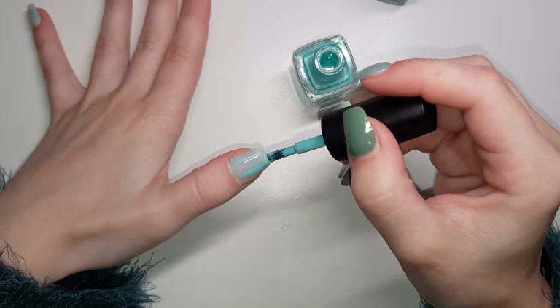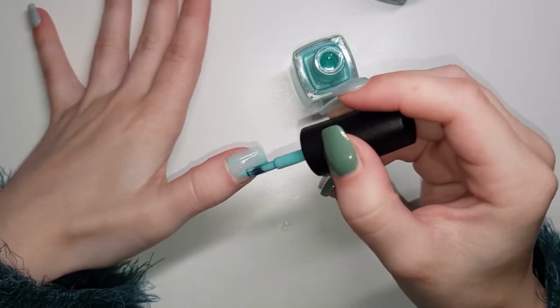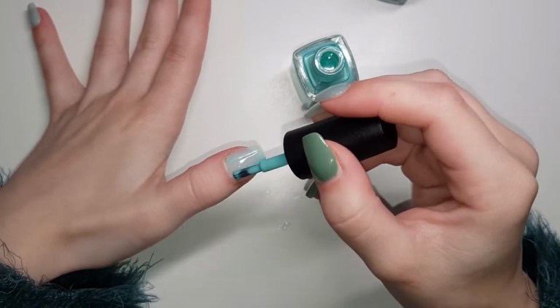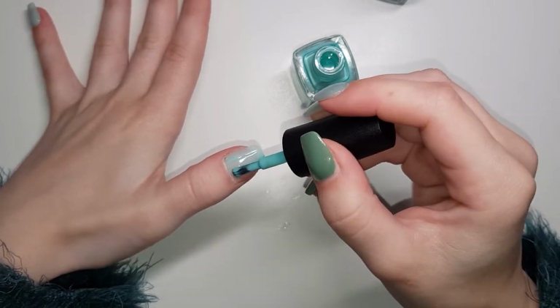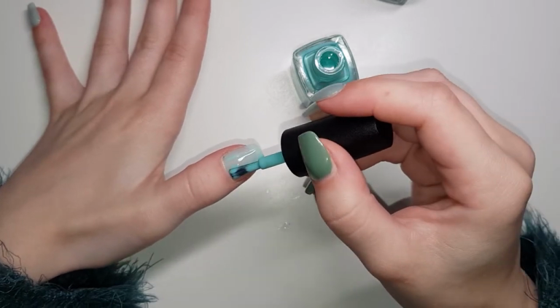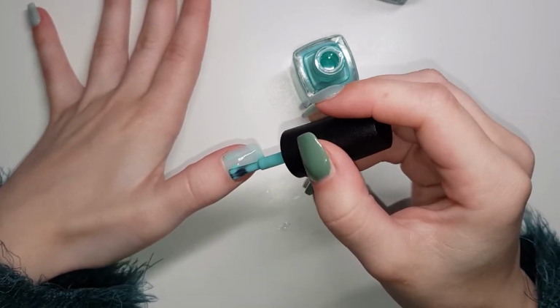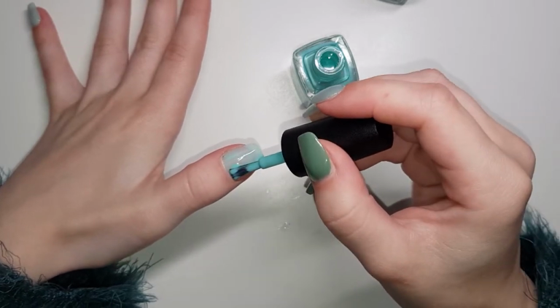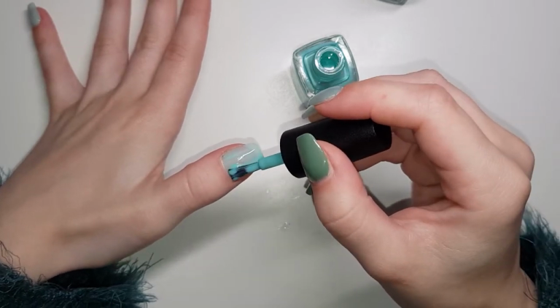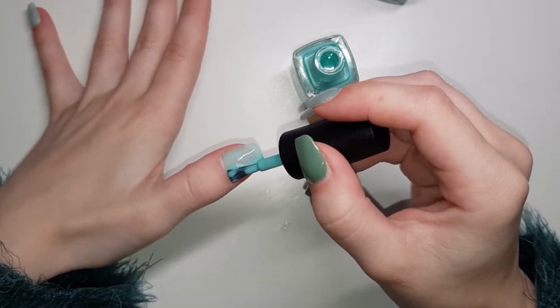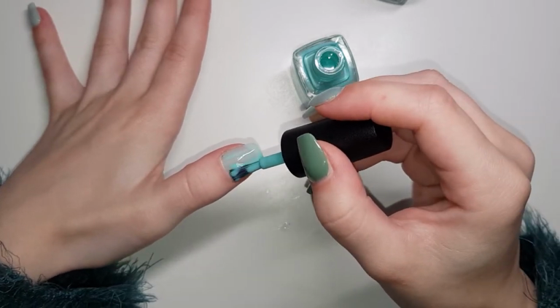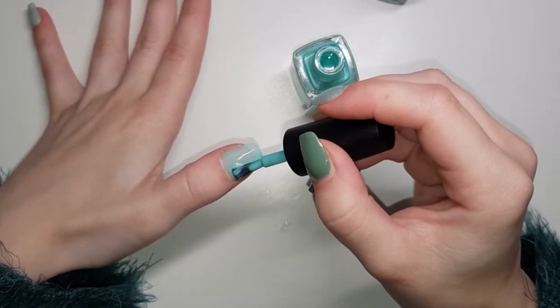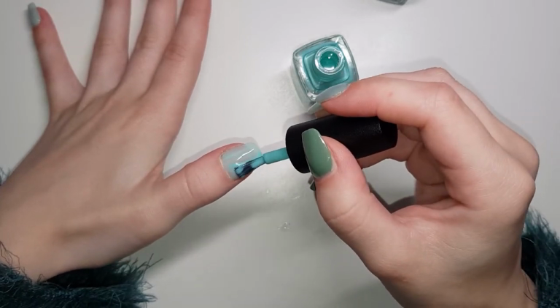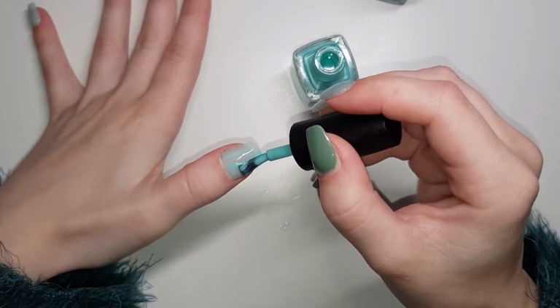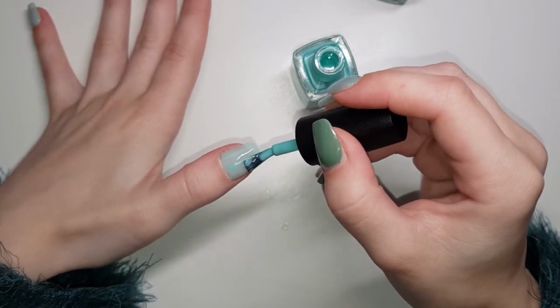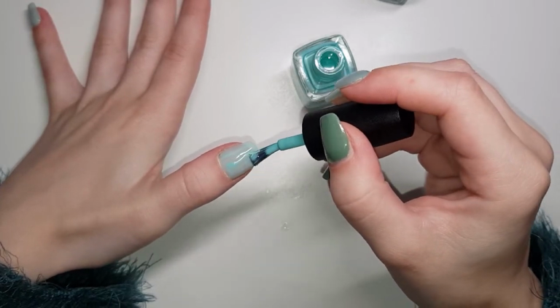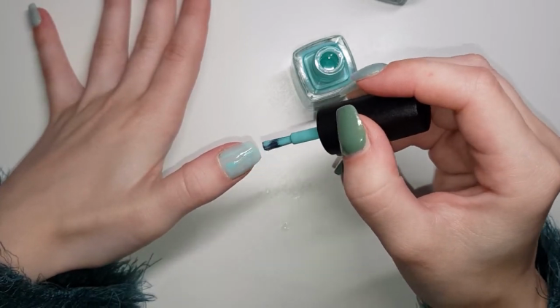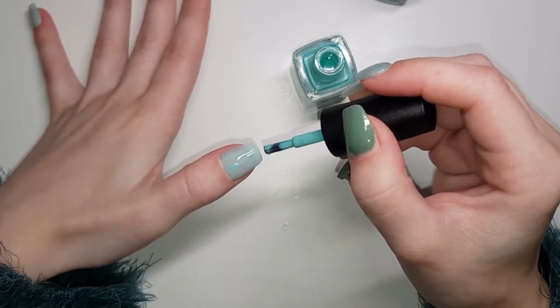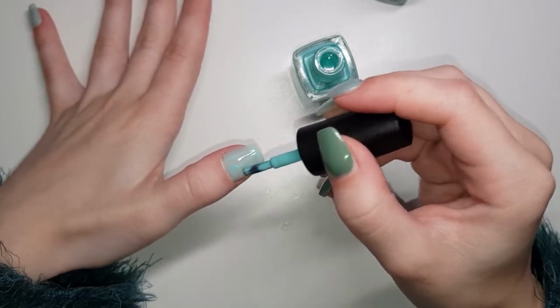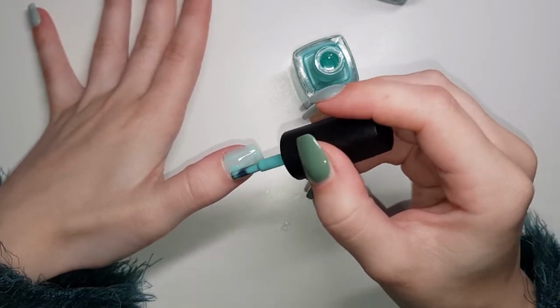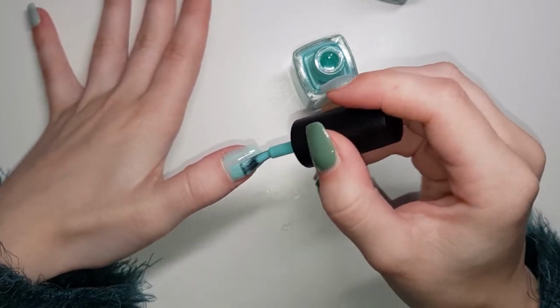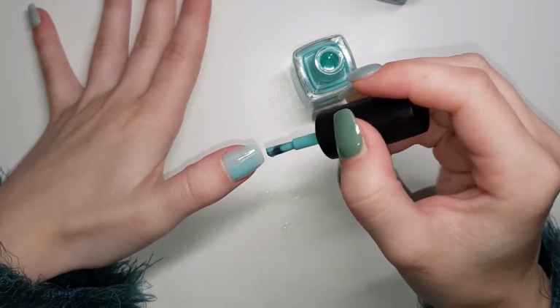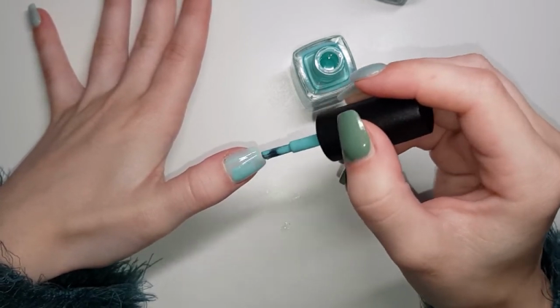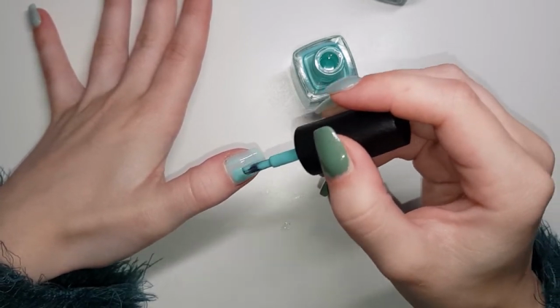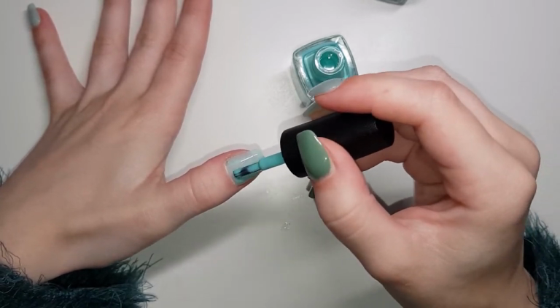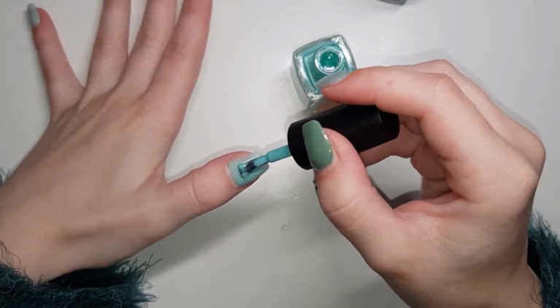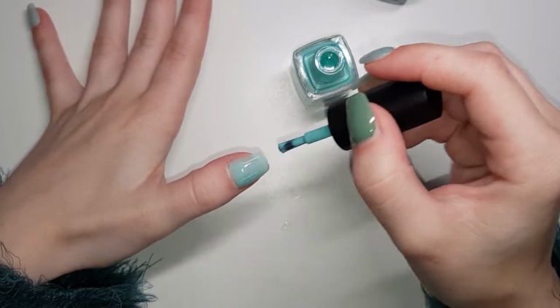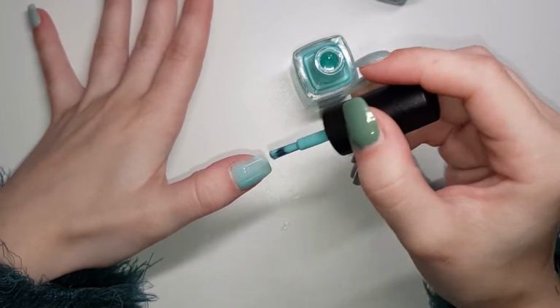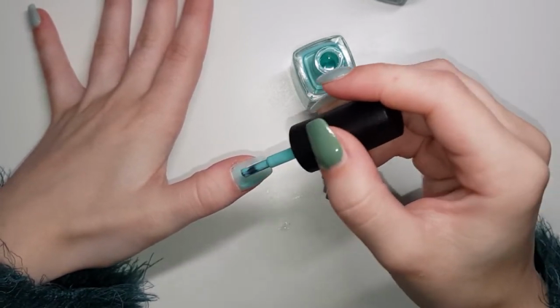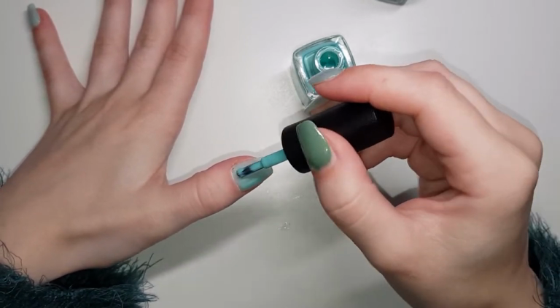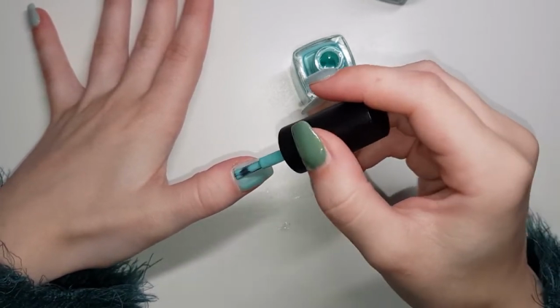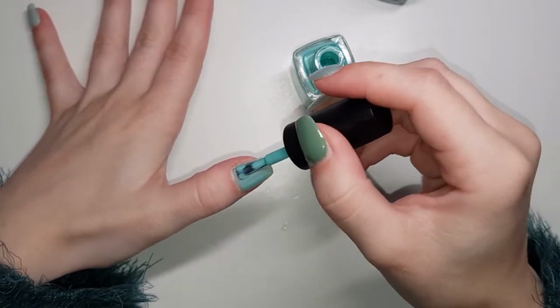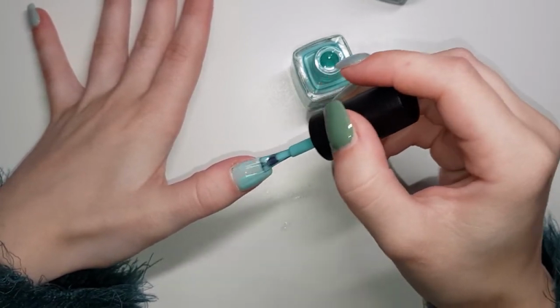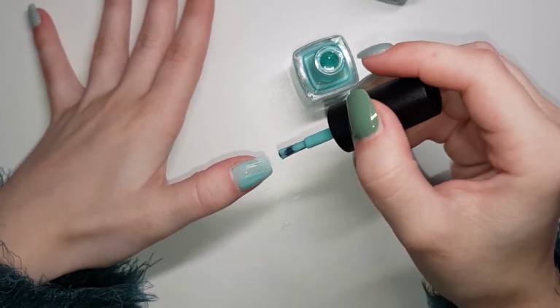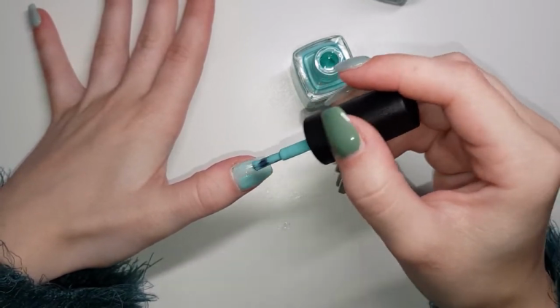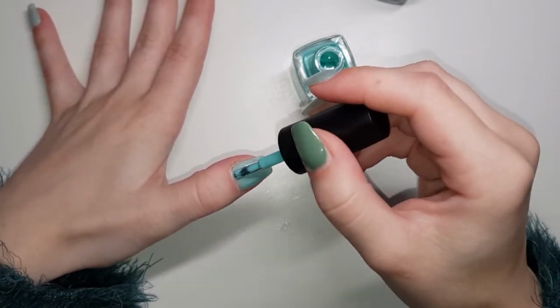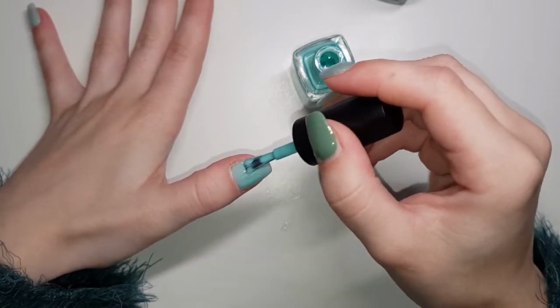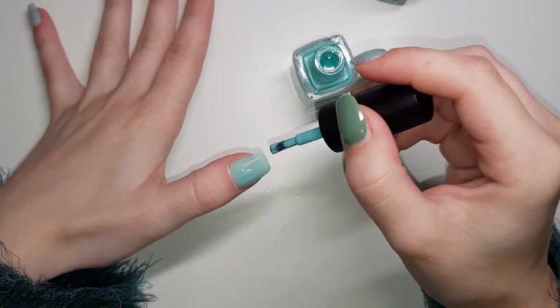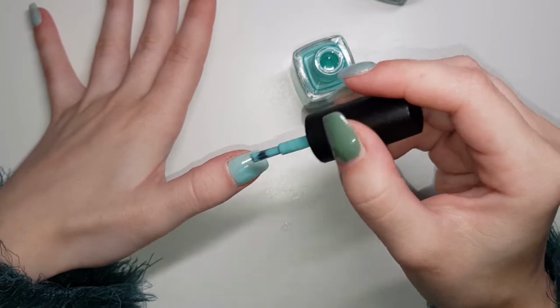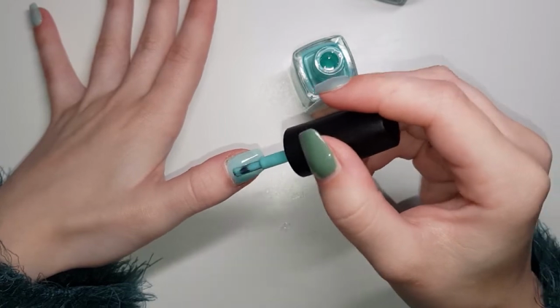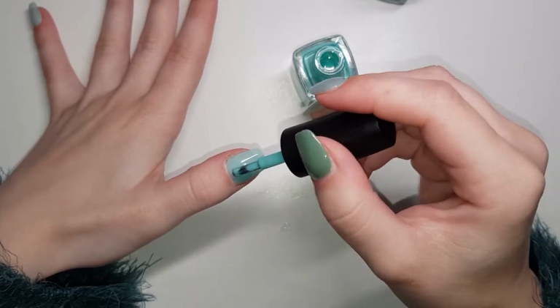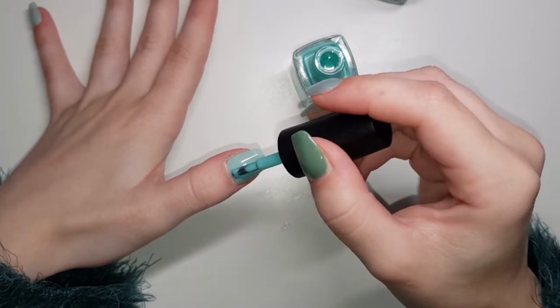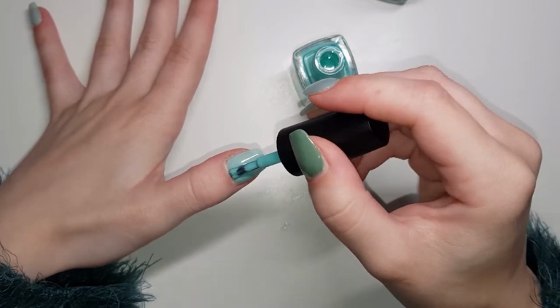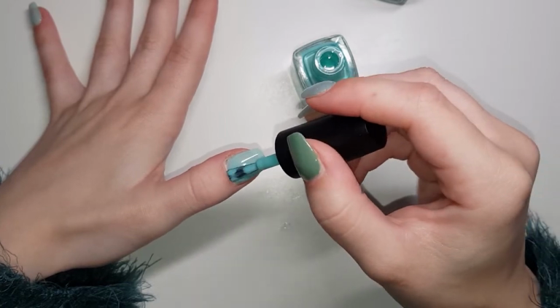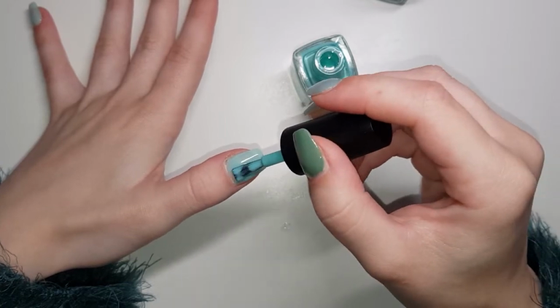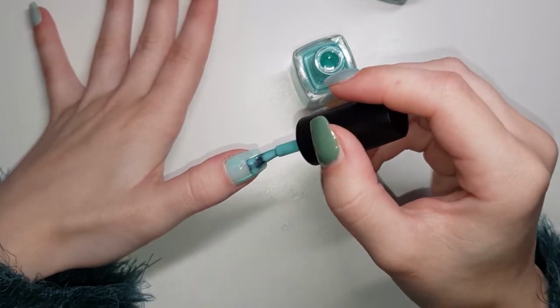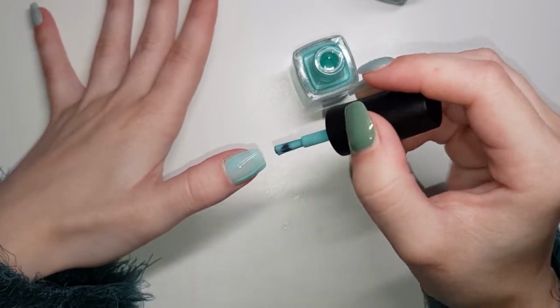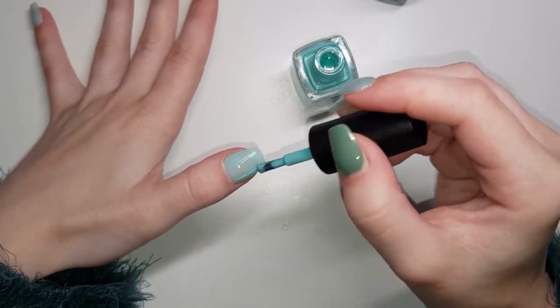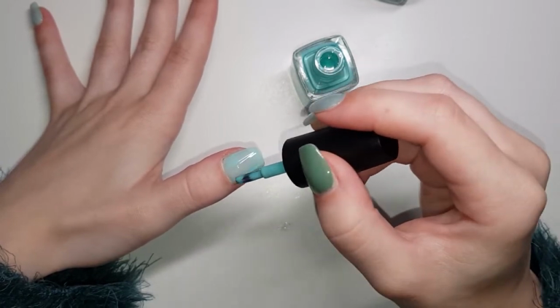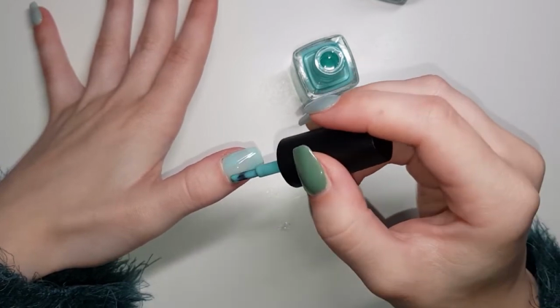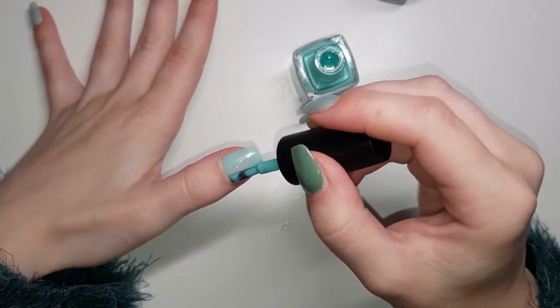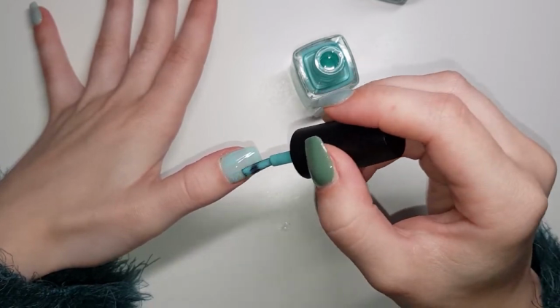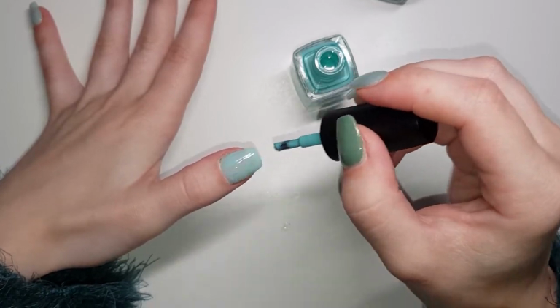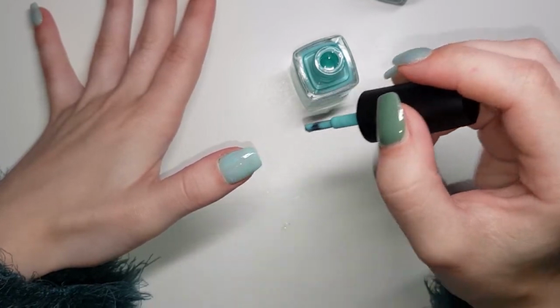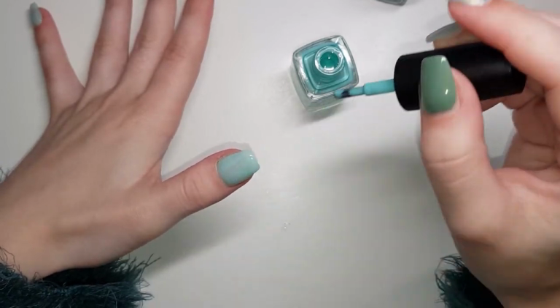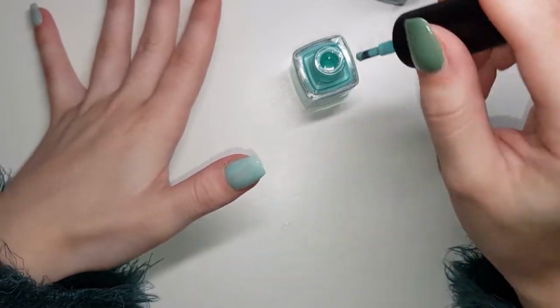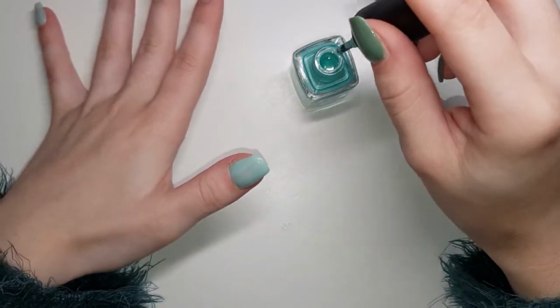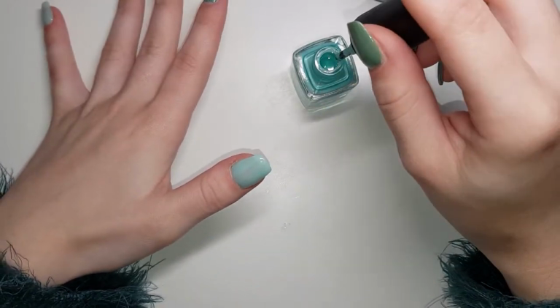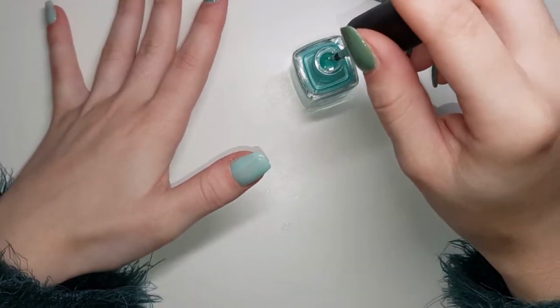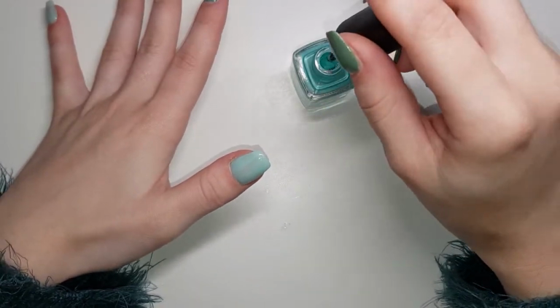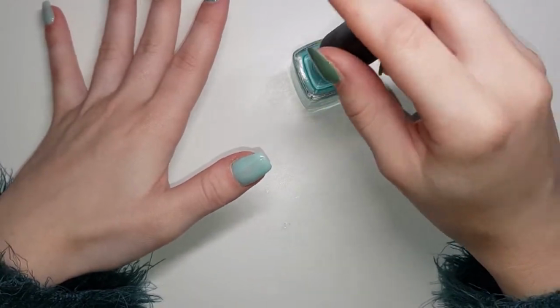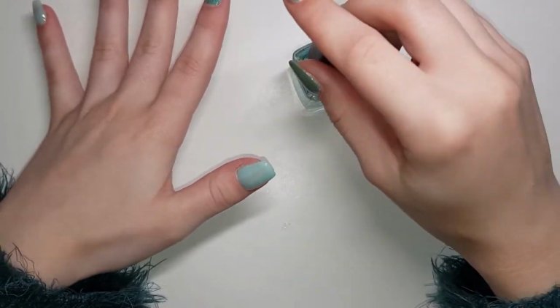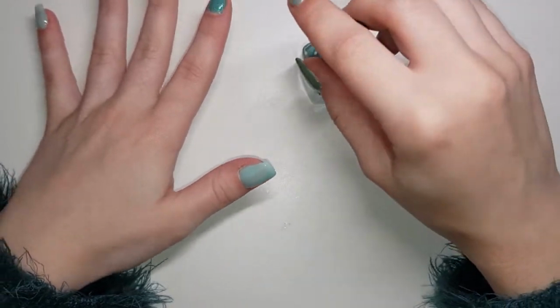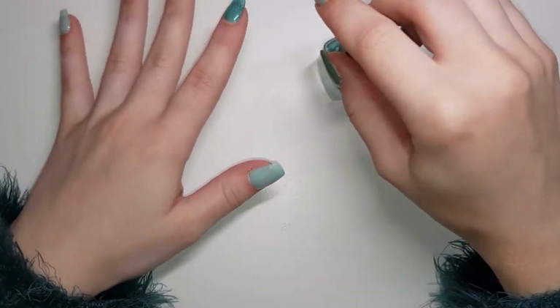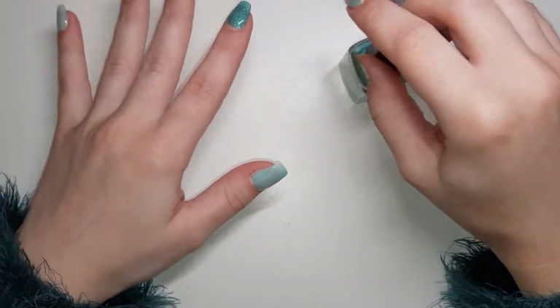So I'm just finishing up the first coat. I only did two coats of each of these and a top coat, and we'll see how it goes.